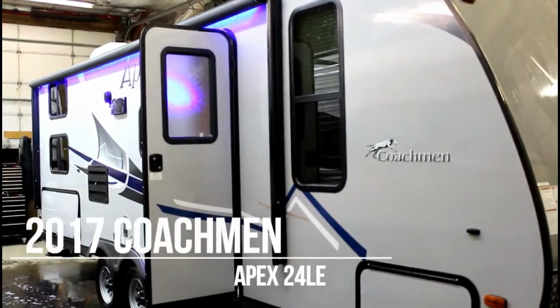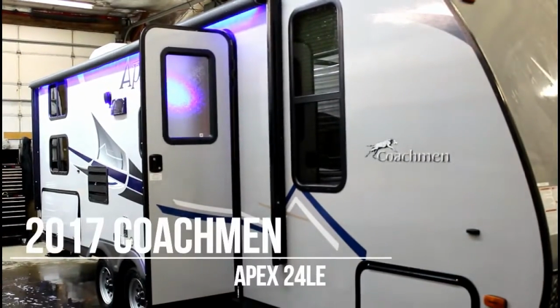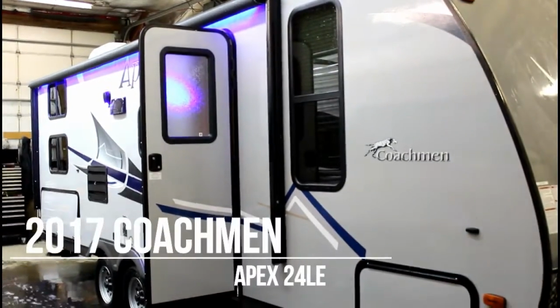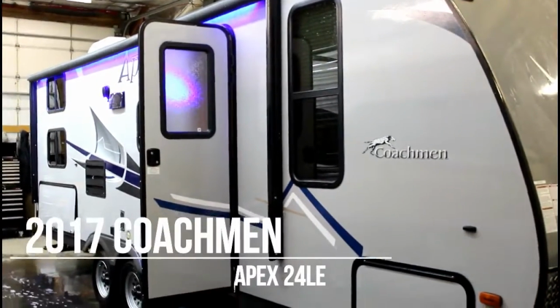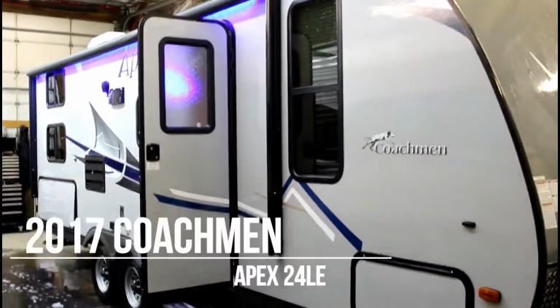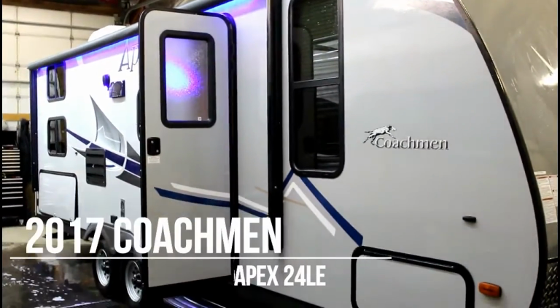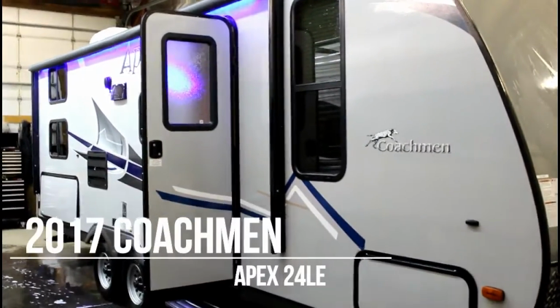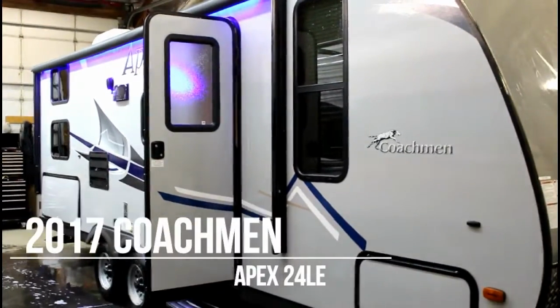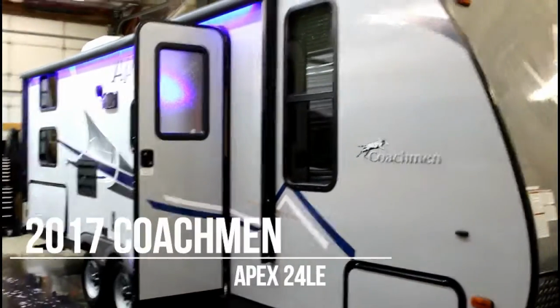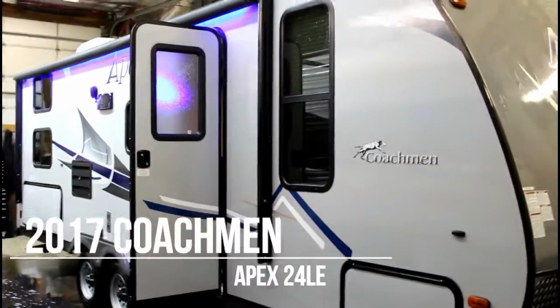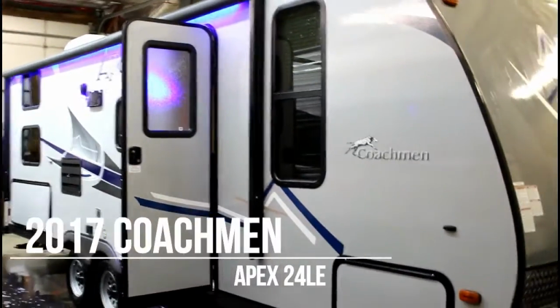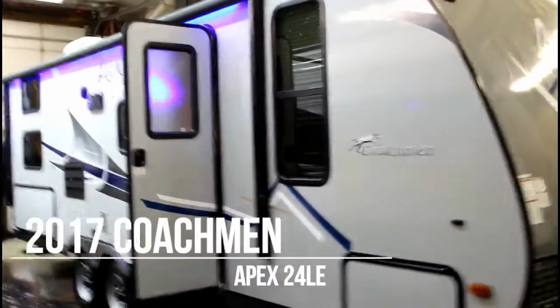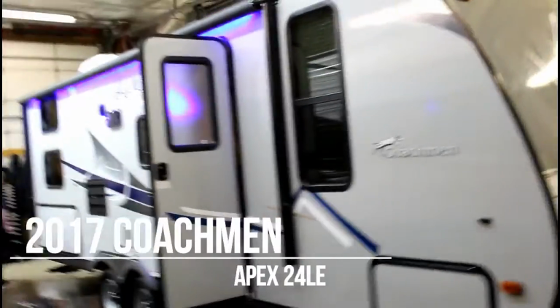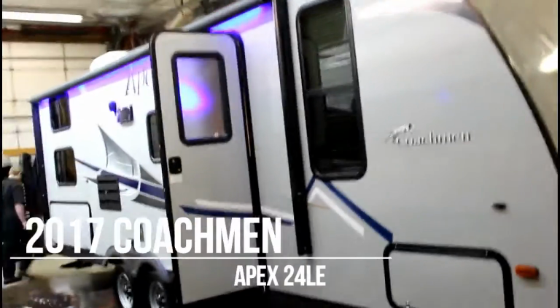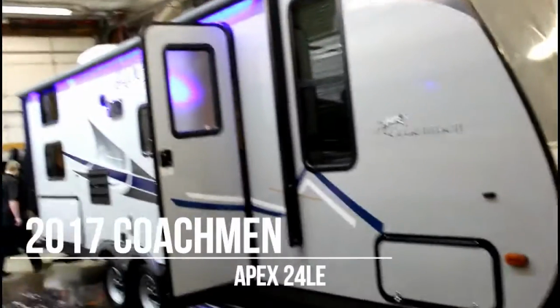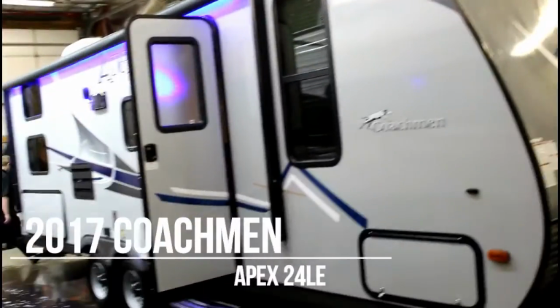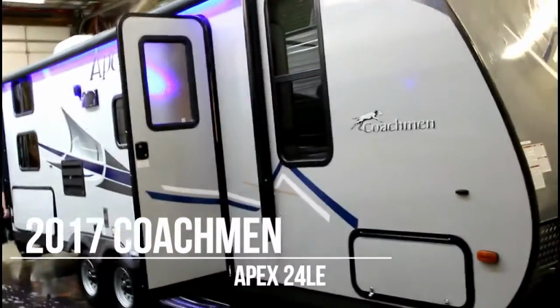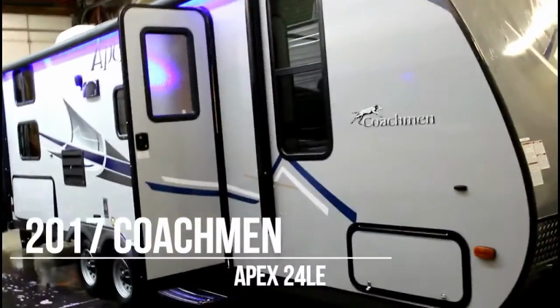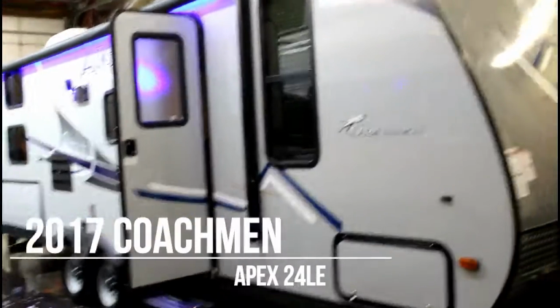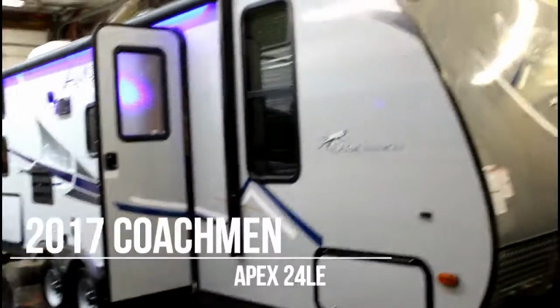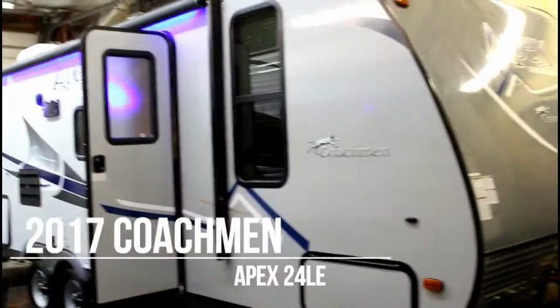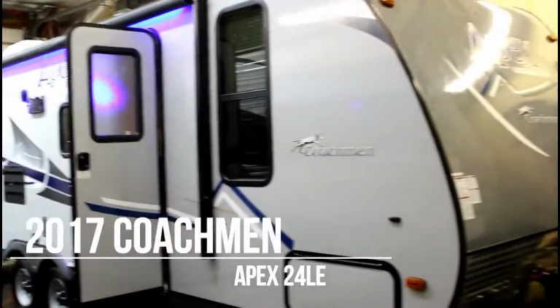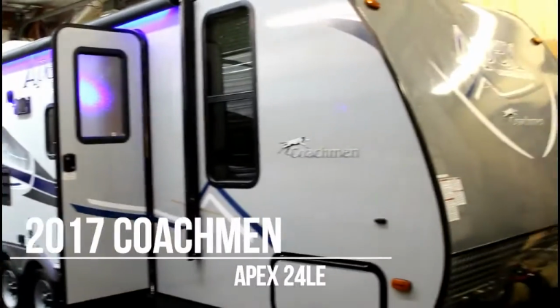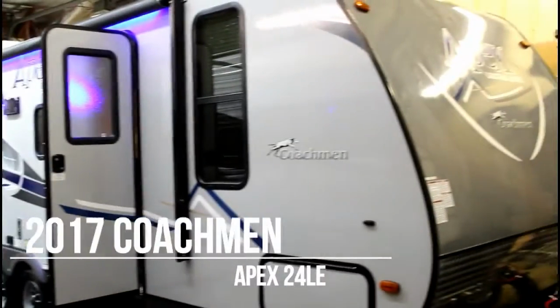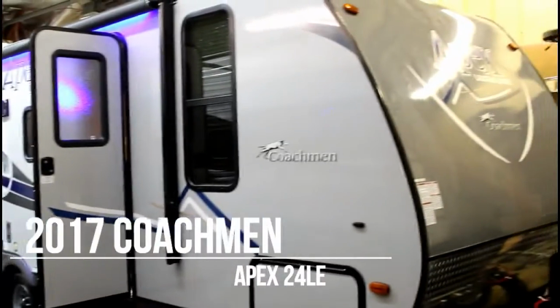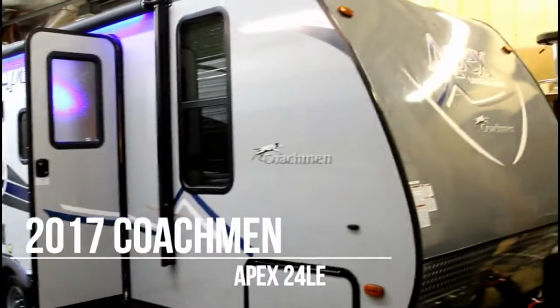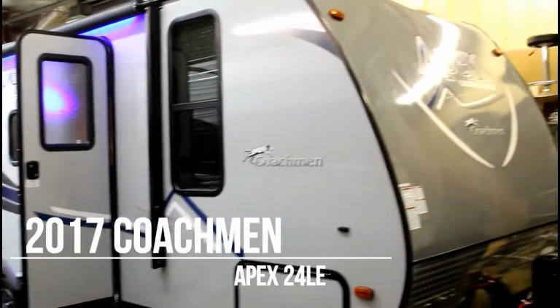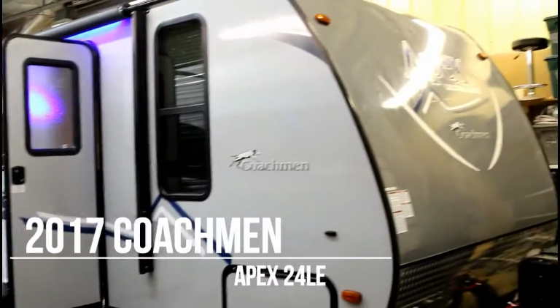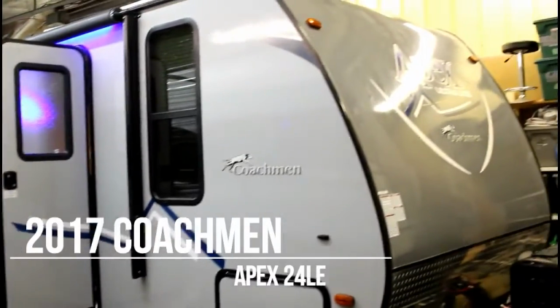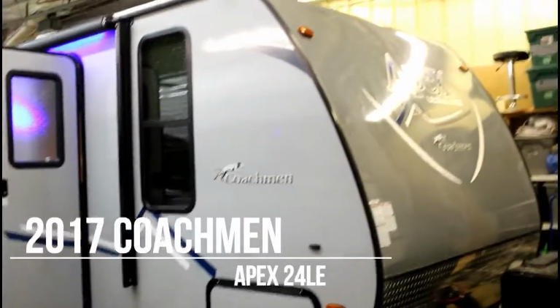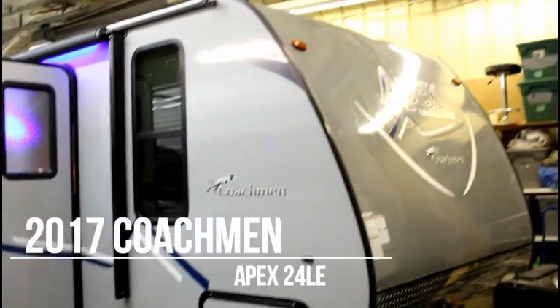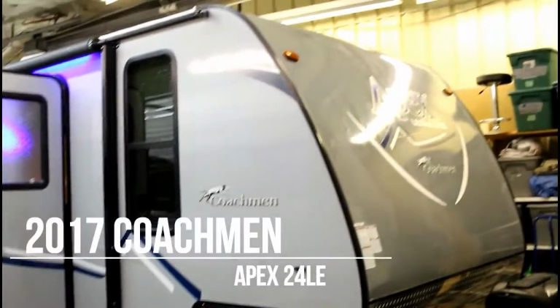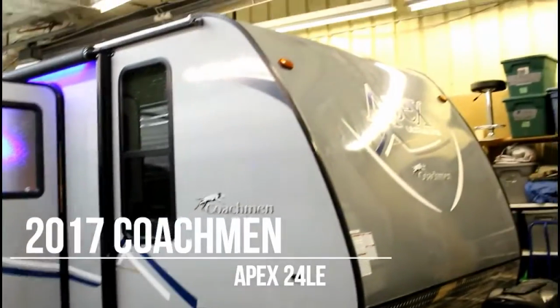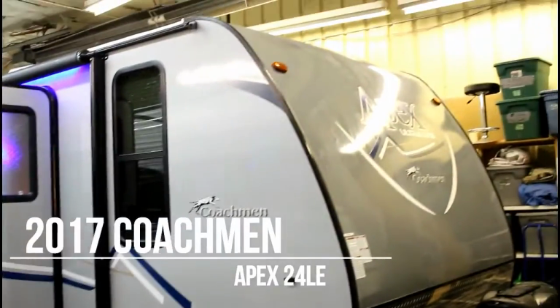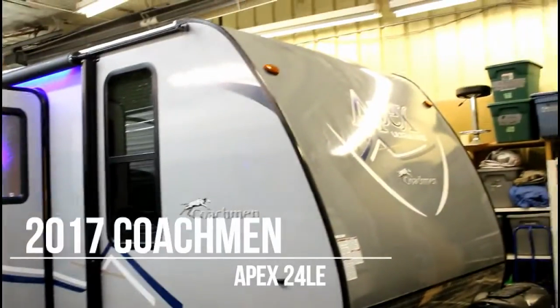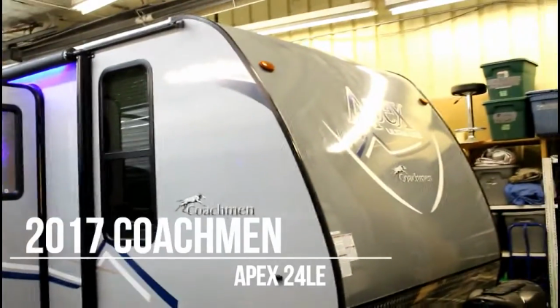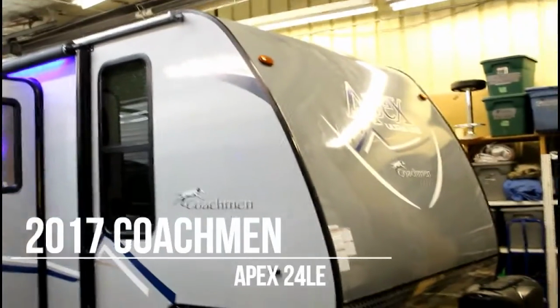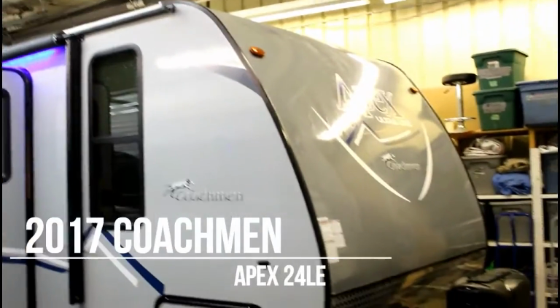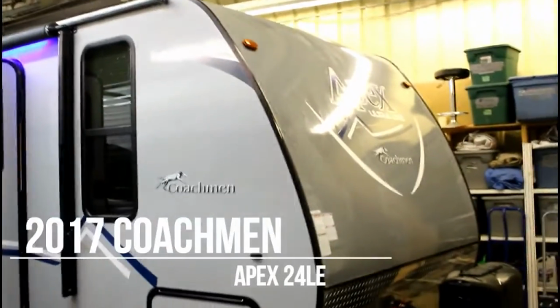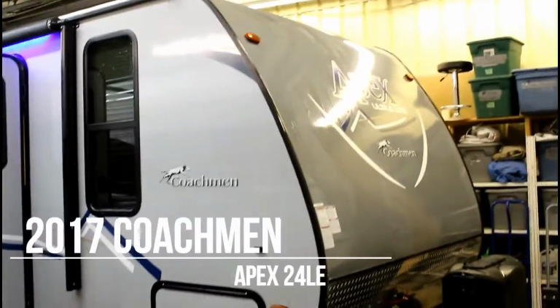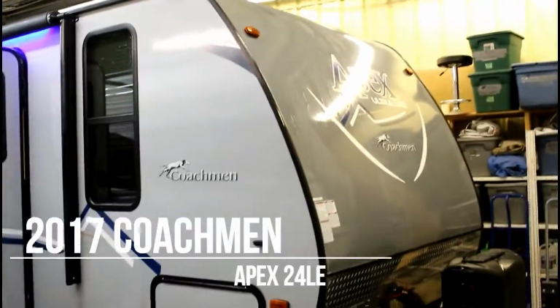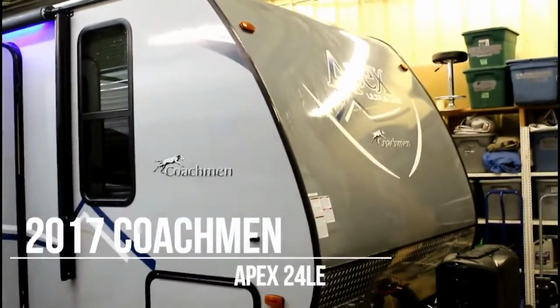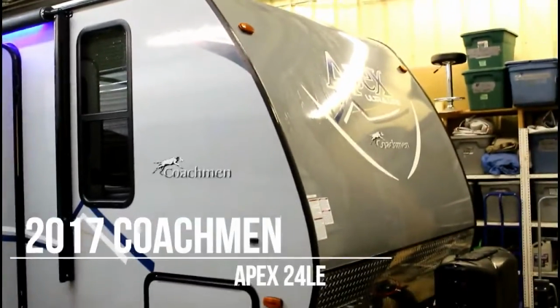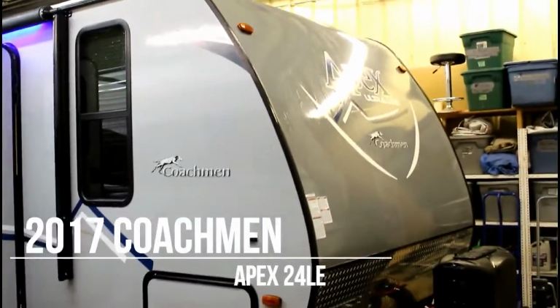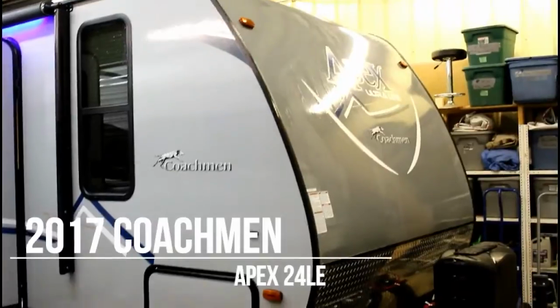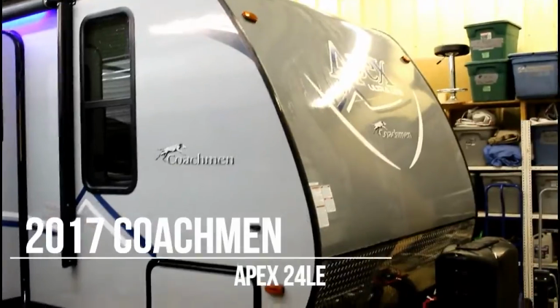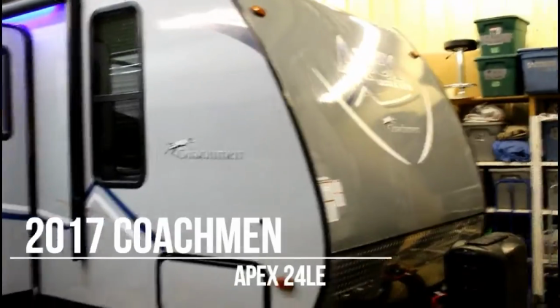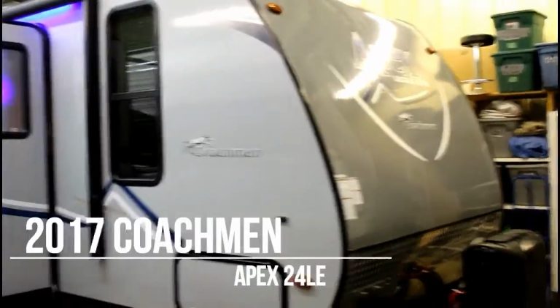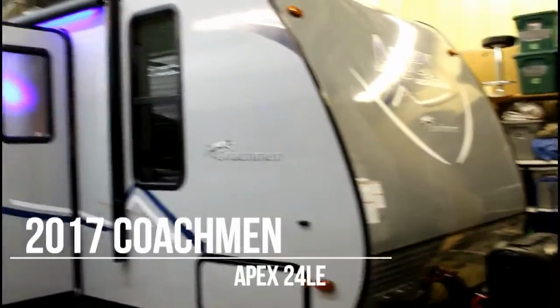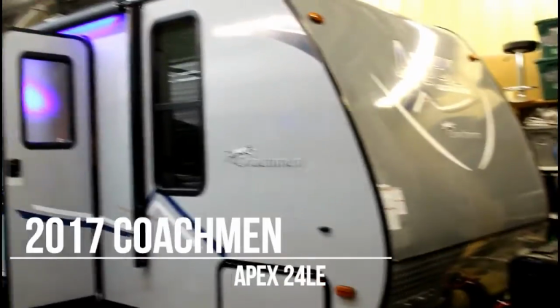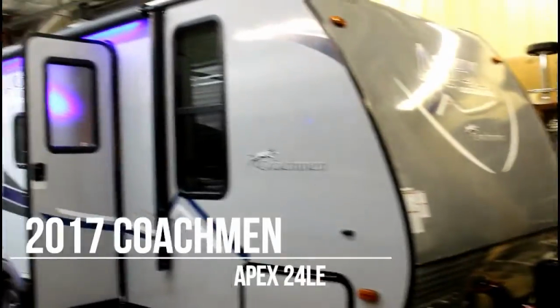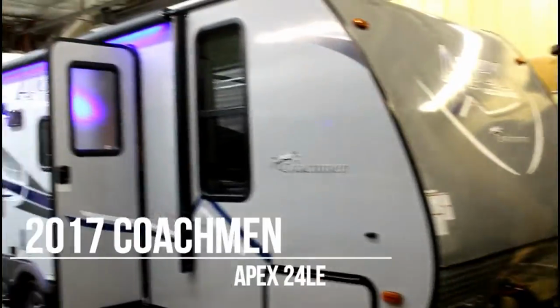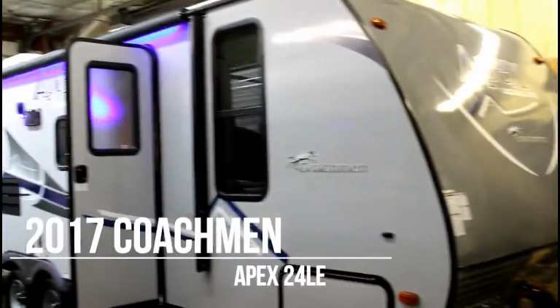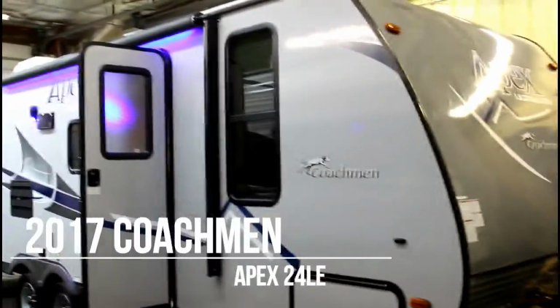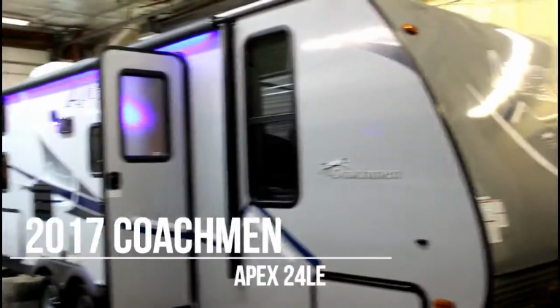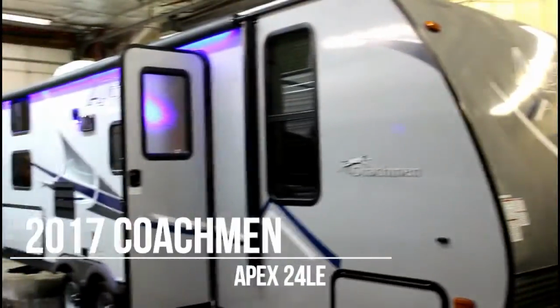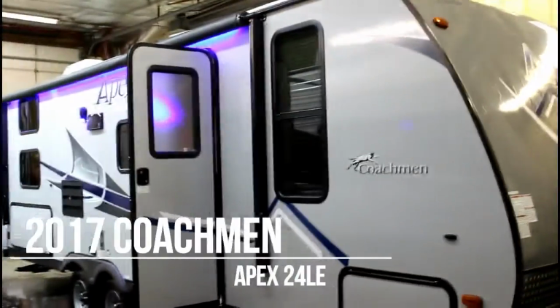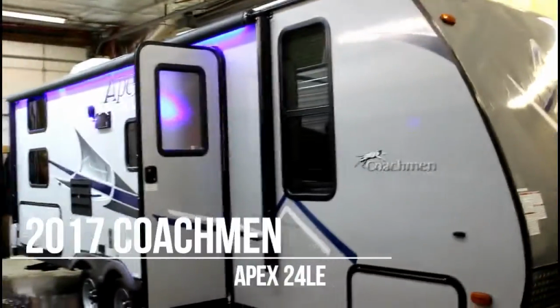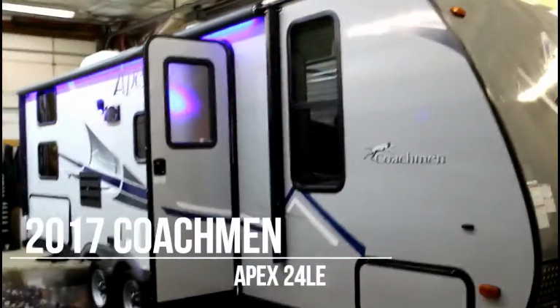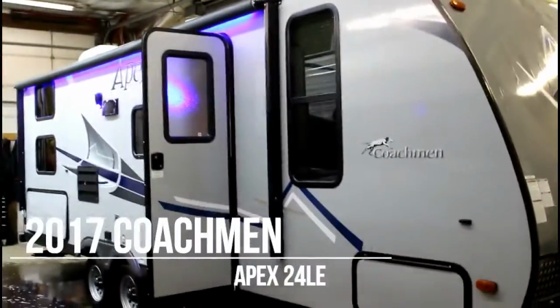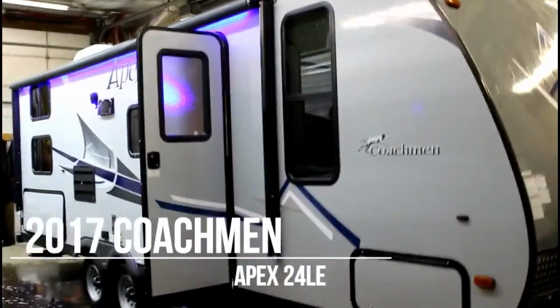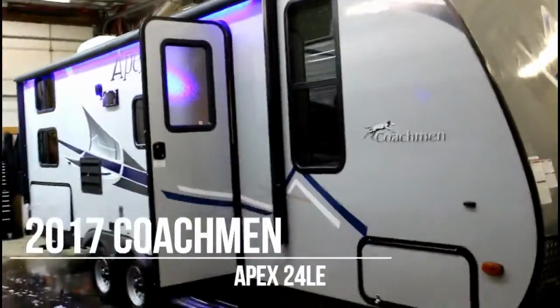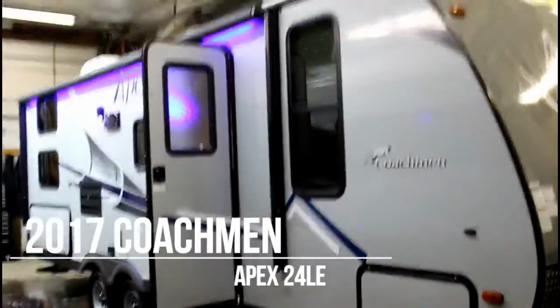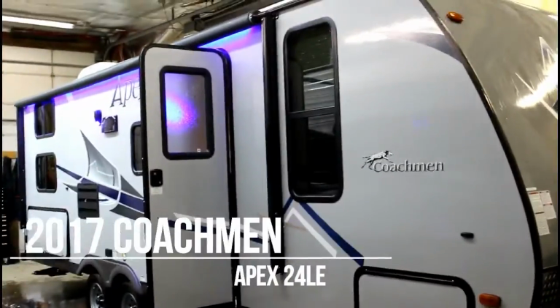Hi everyone, welcome to Campgaston. I'm Tom. This is the online video walkthrough of the 2017 Apex 24 LE.